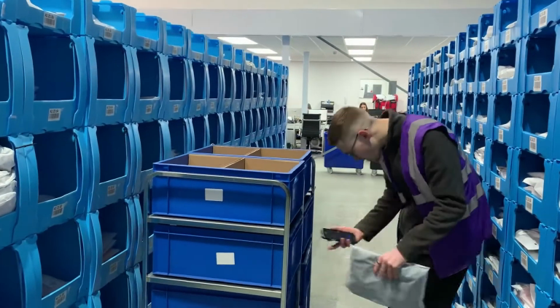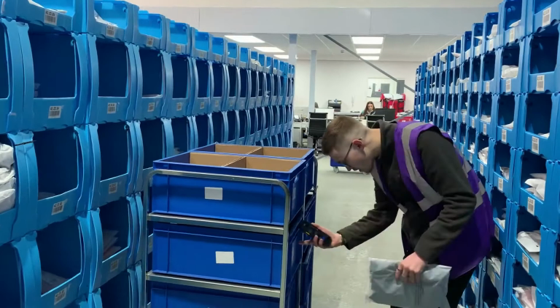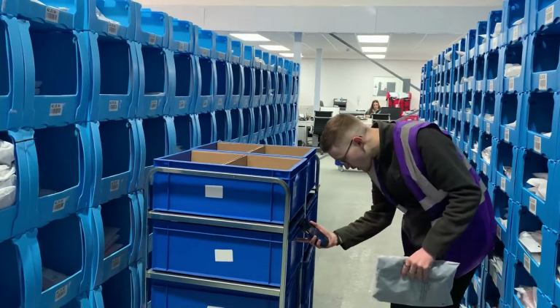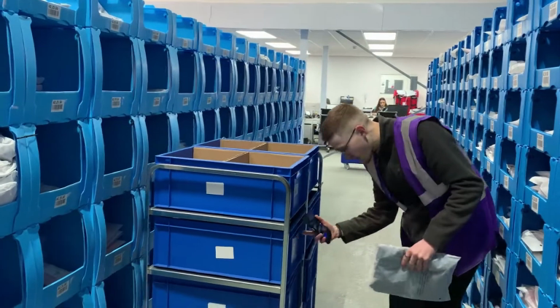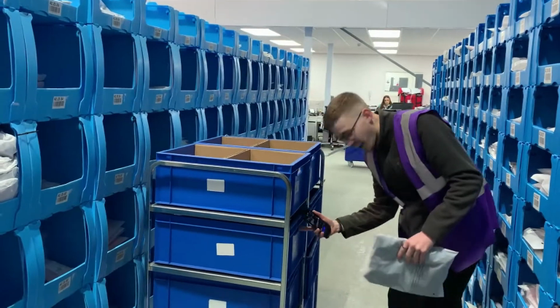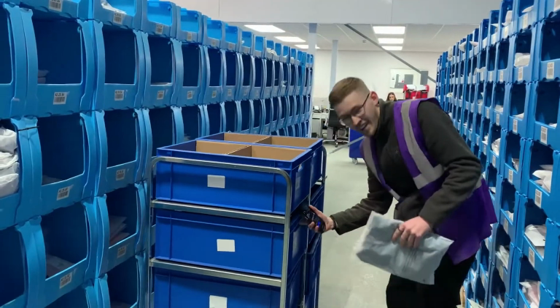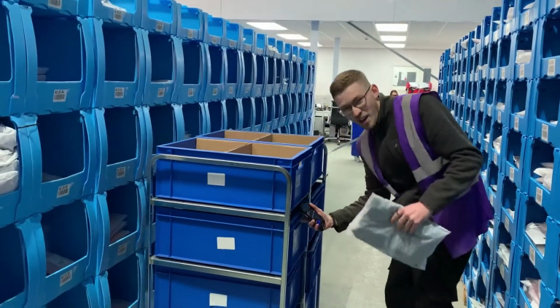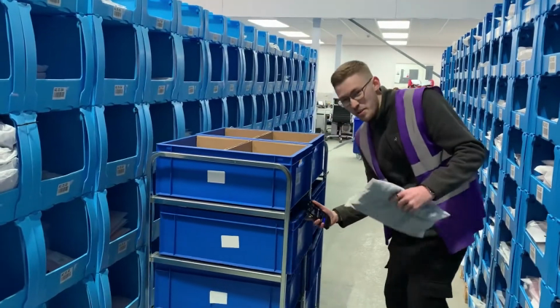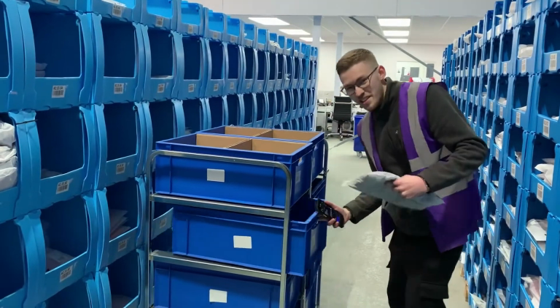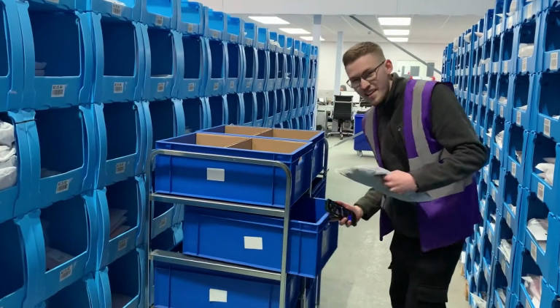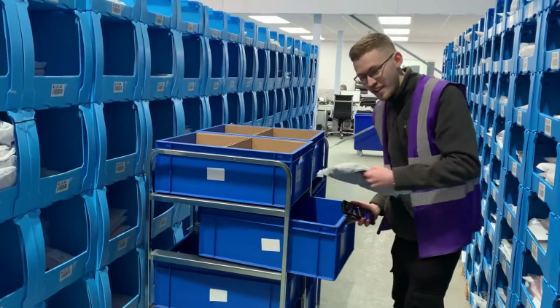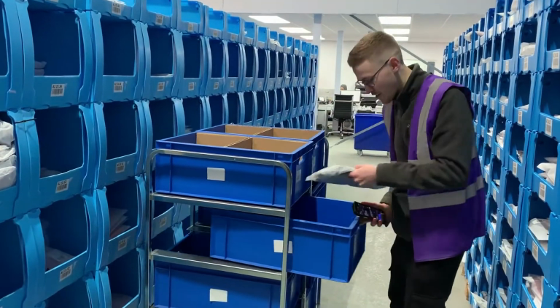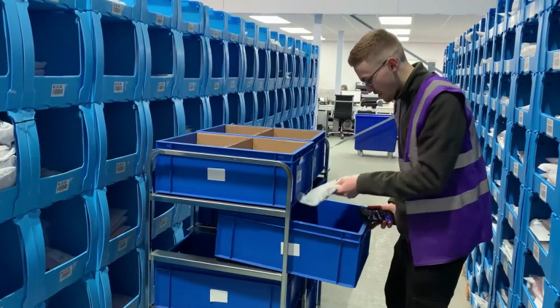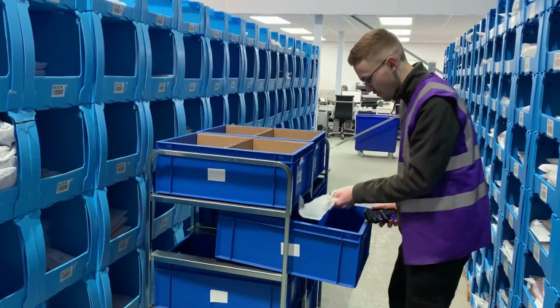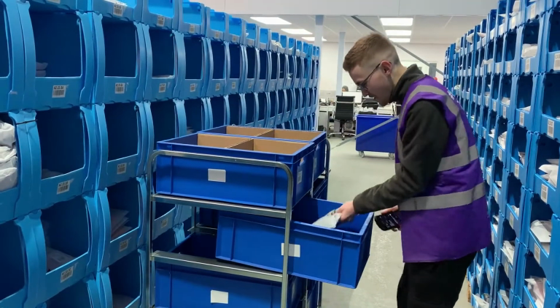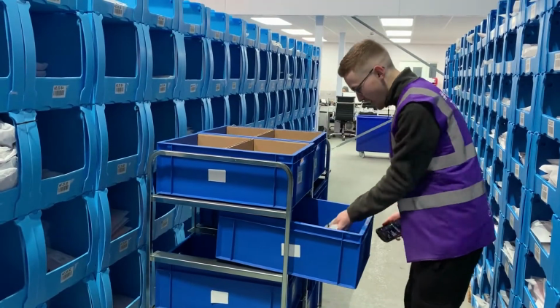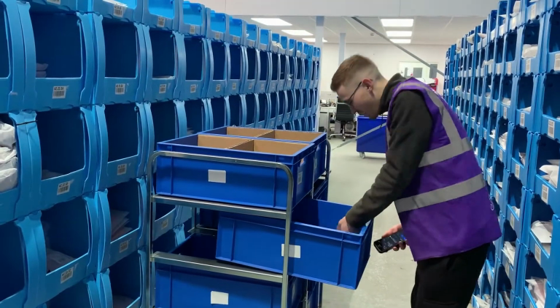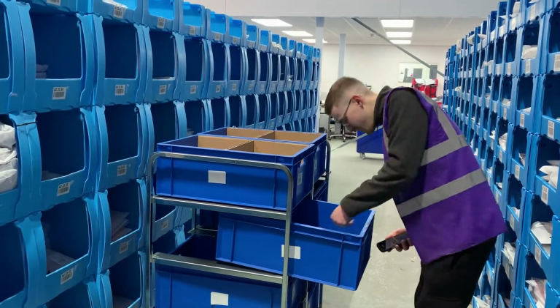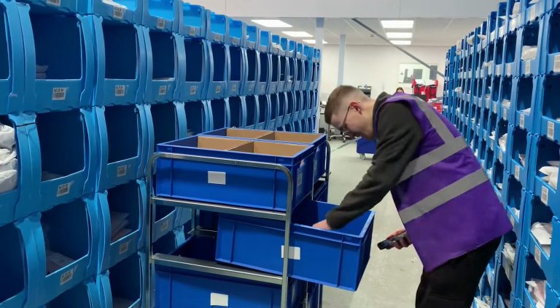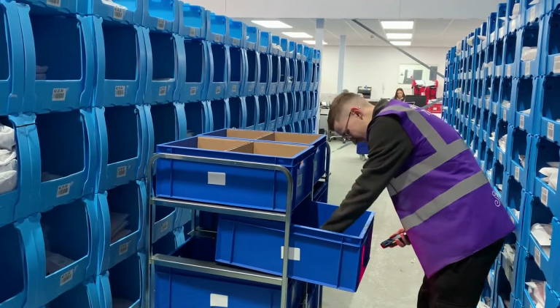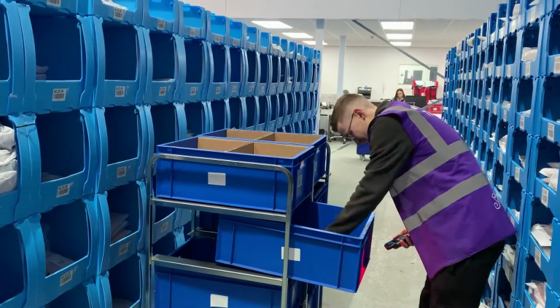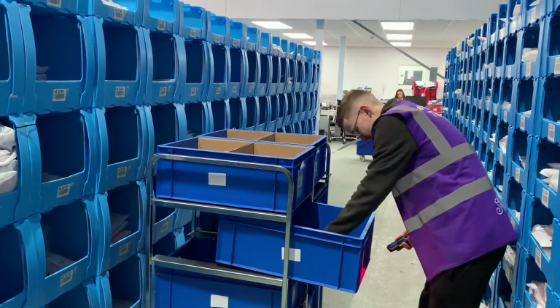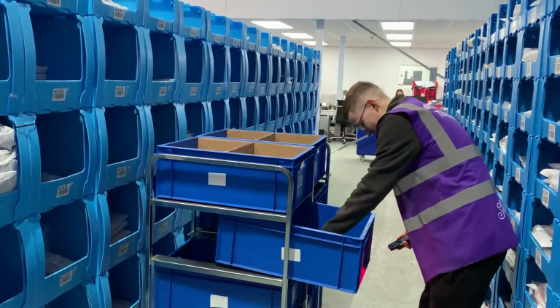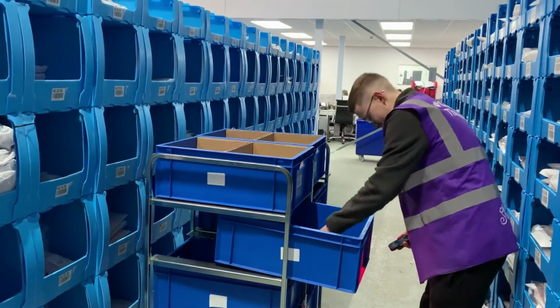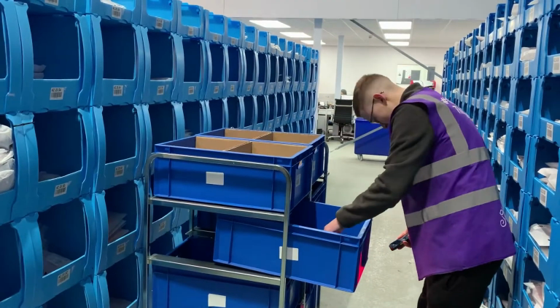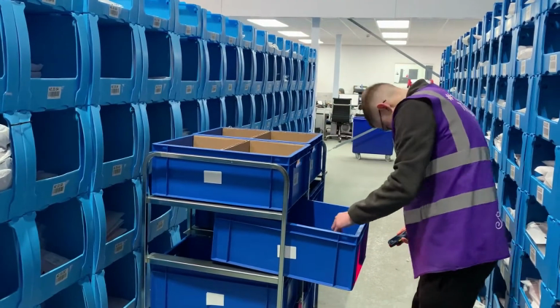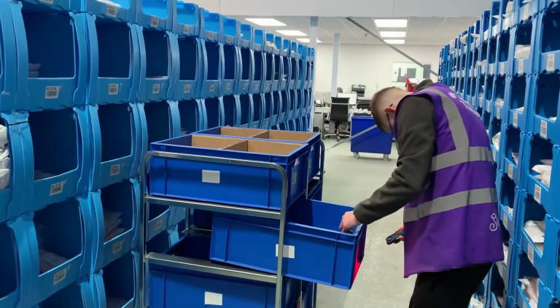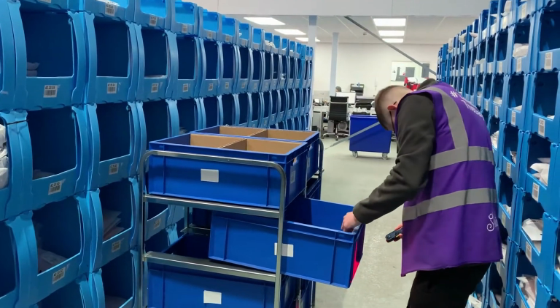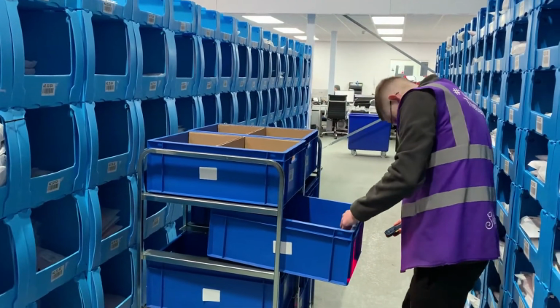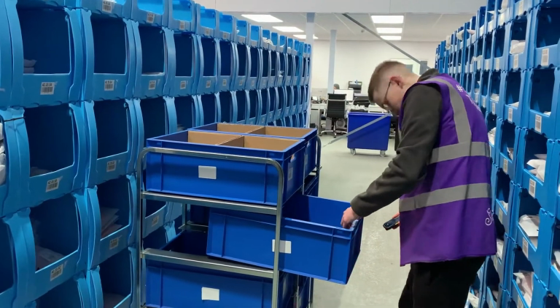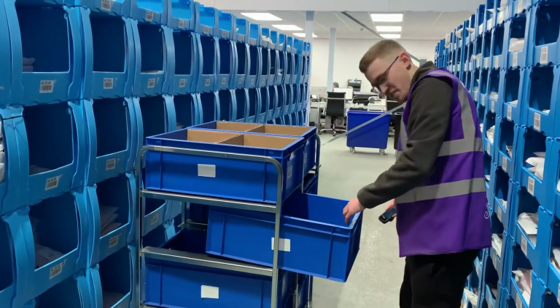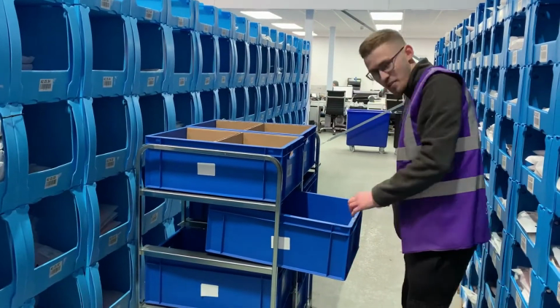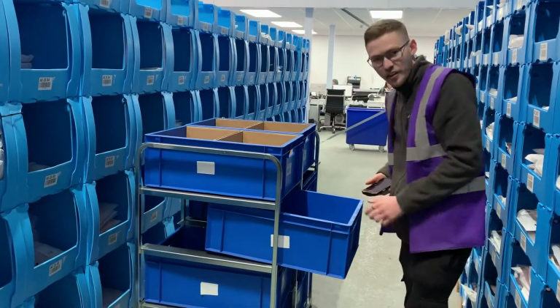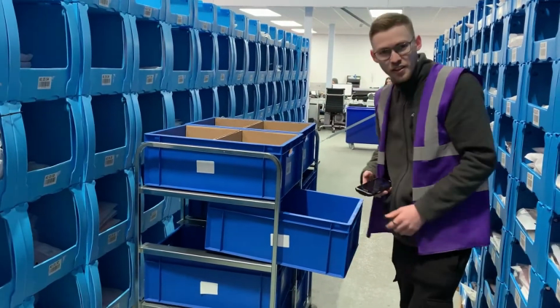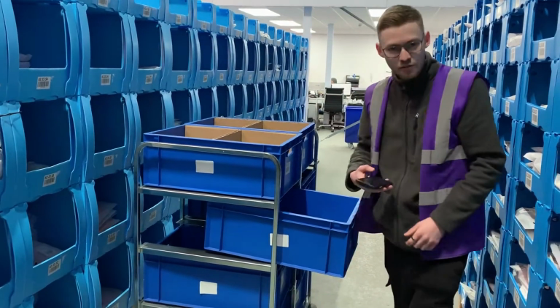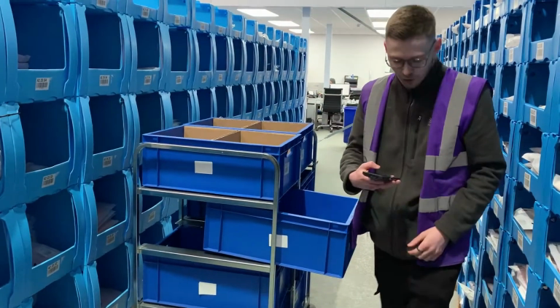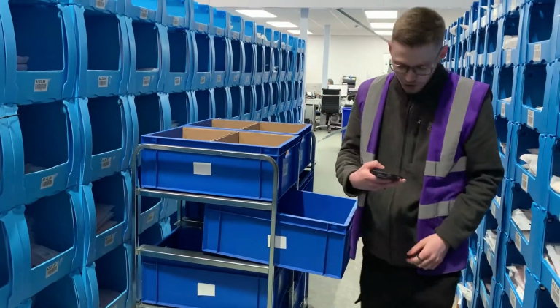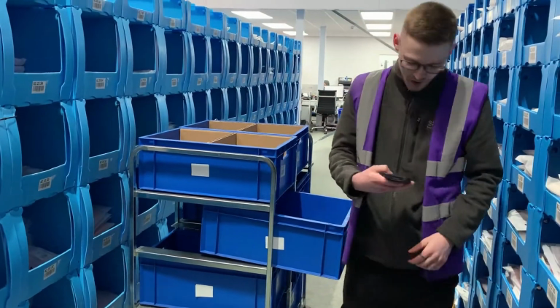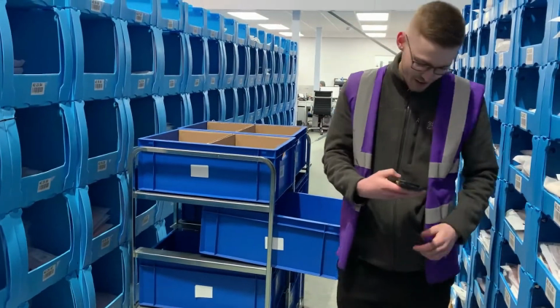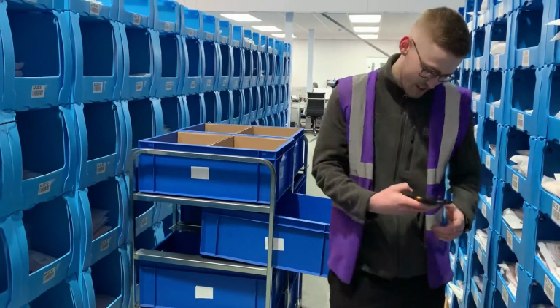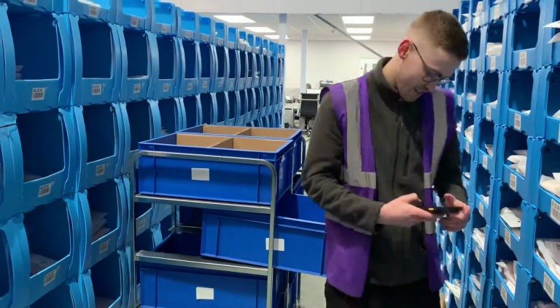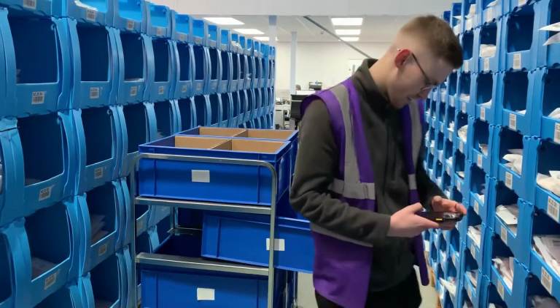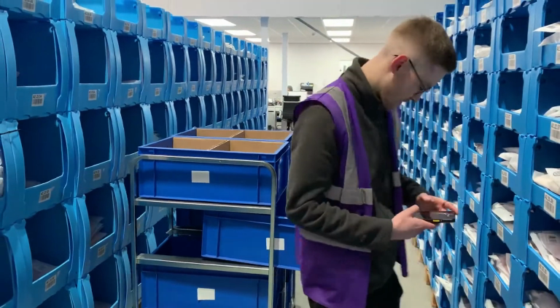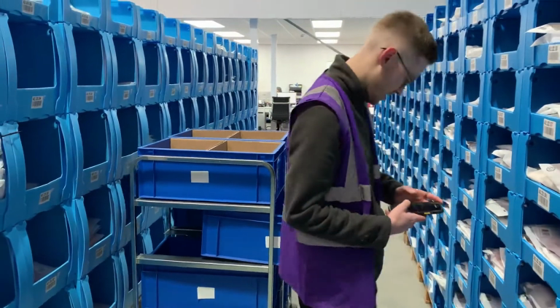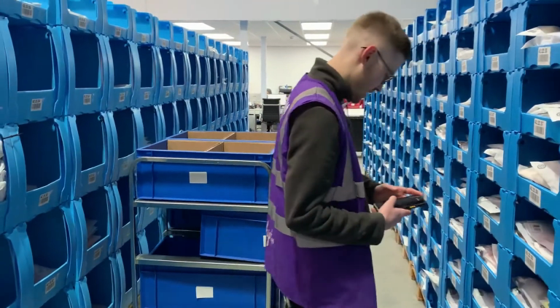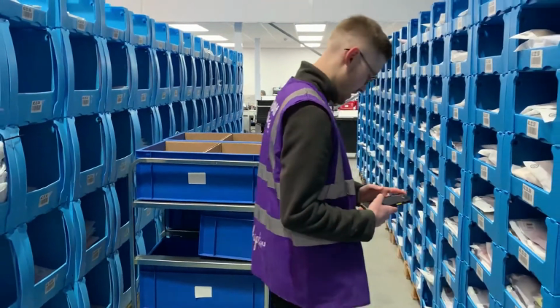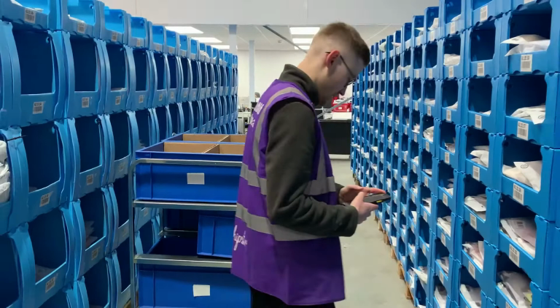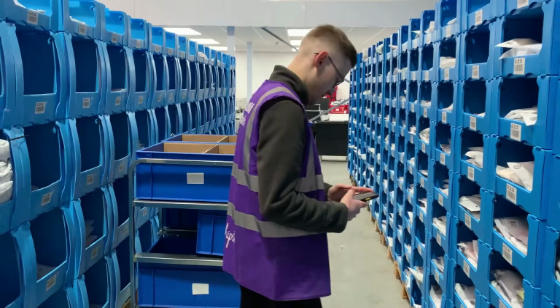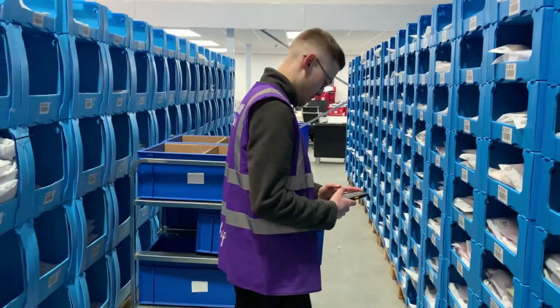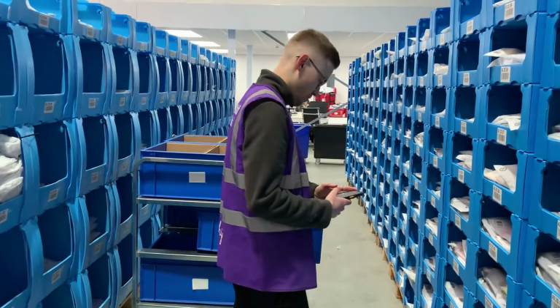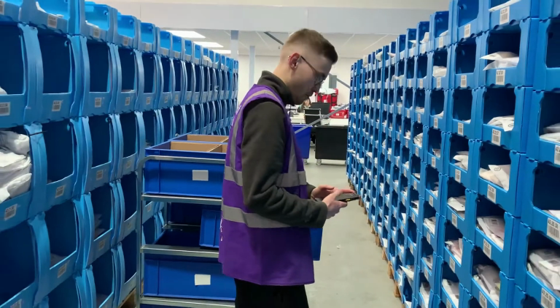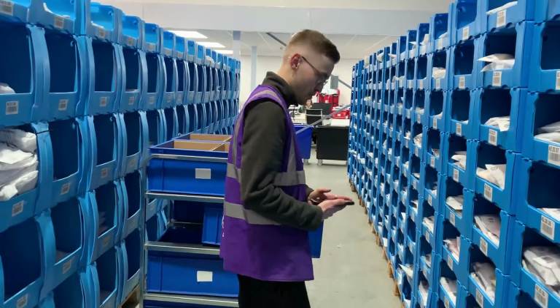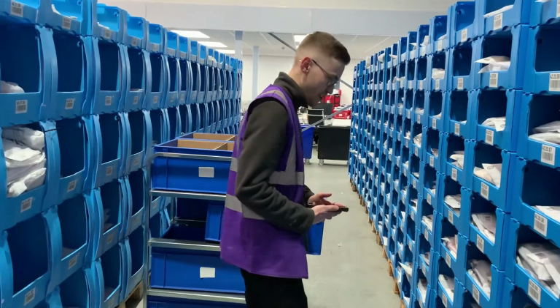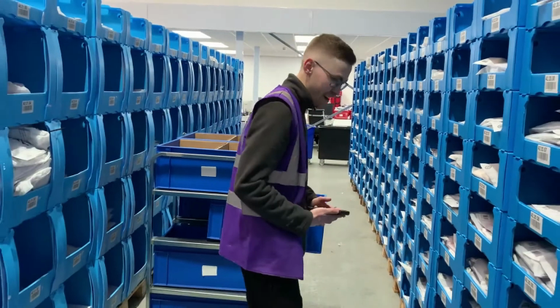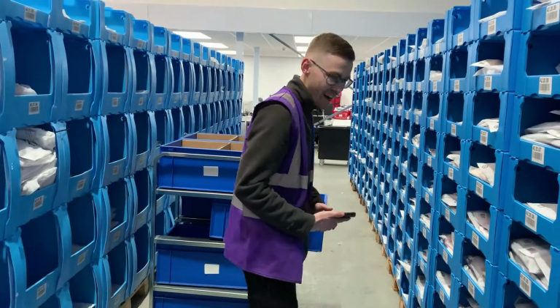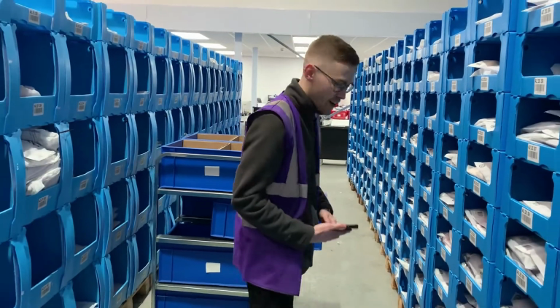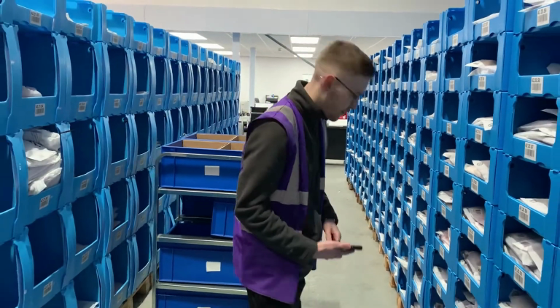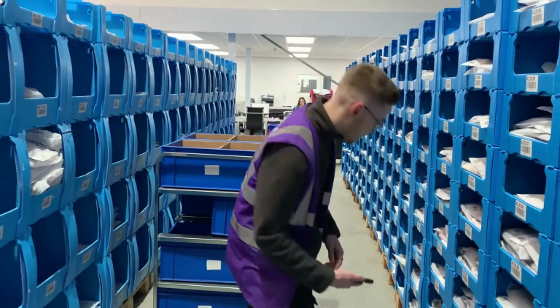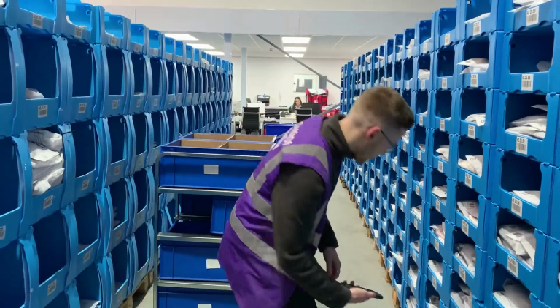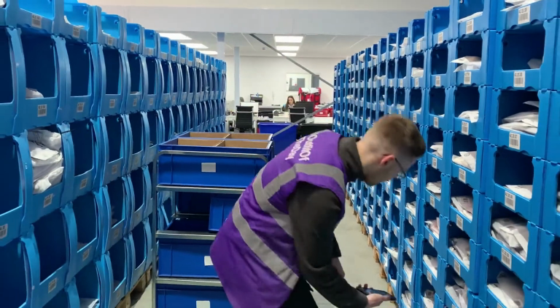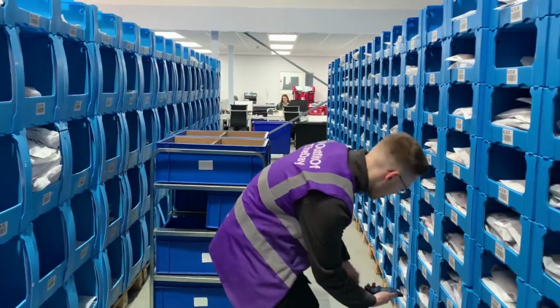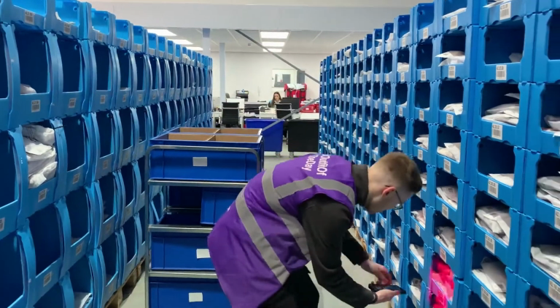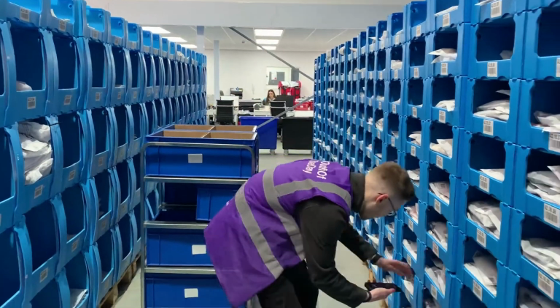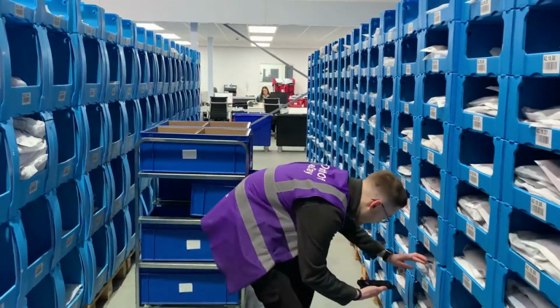It can get a bit tedious in returns, especially when it's full. But once you get out of it, it's not too bad.